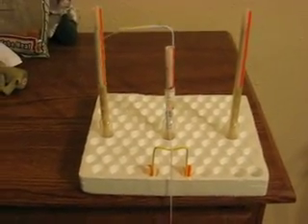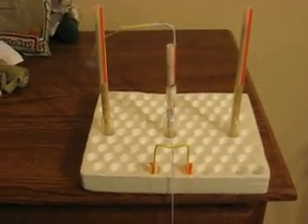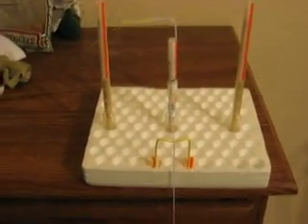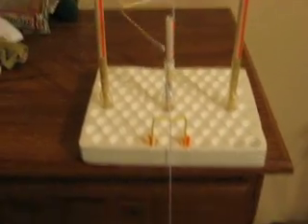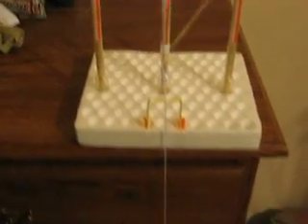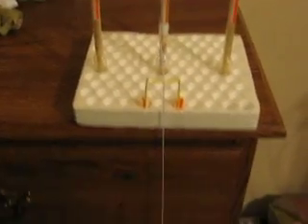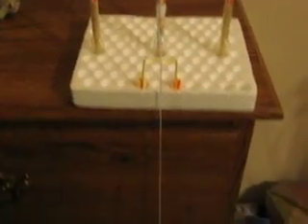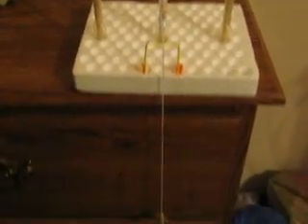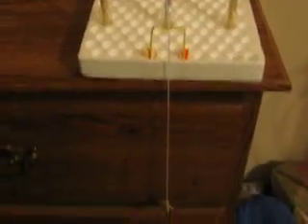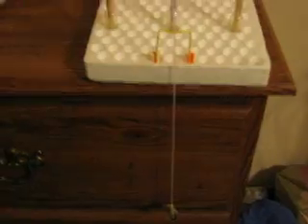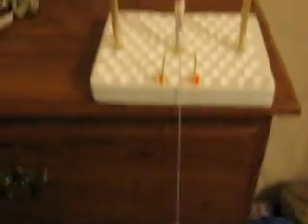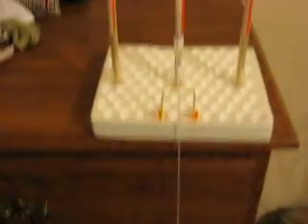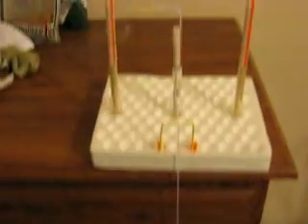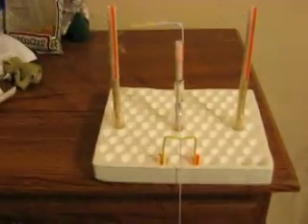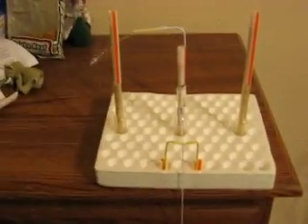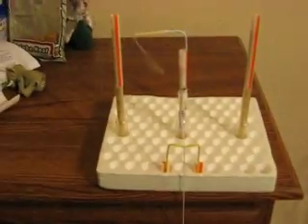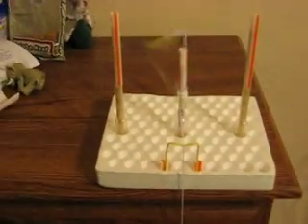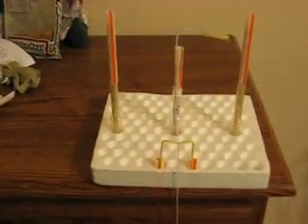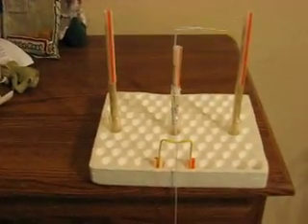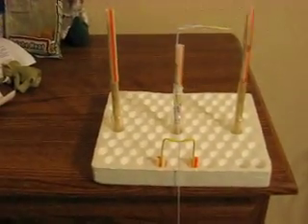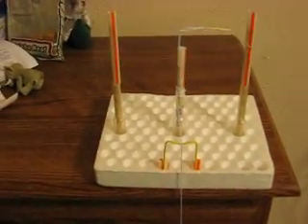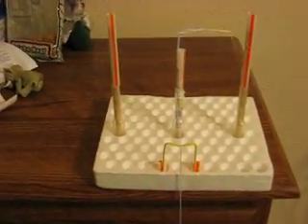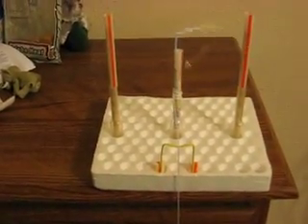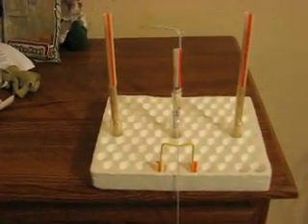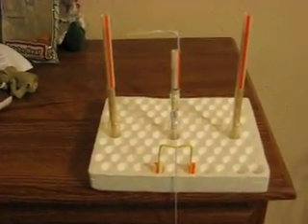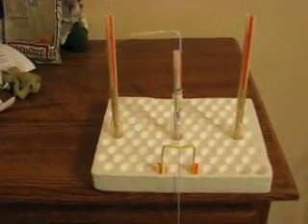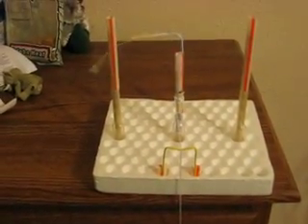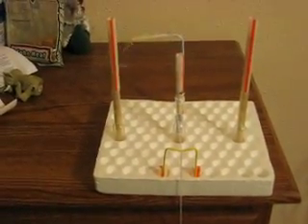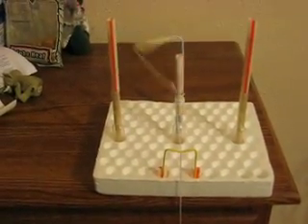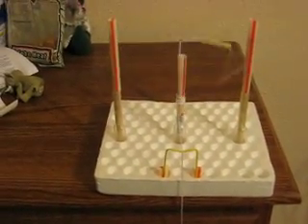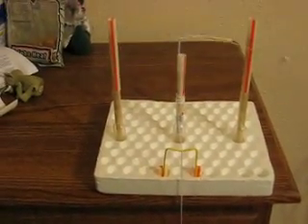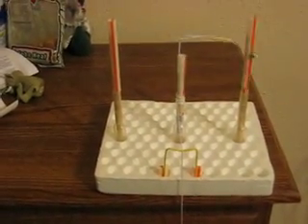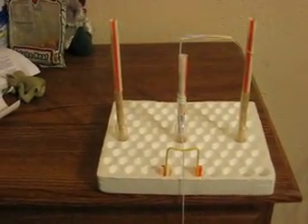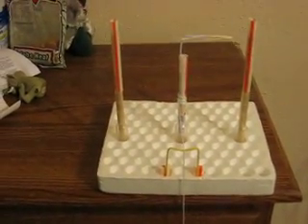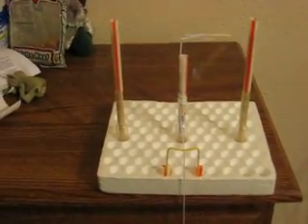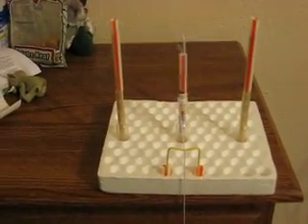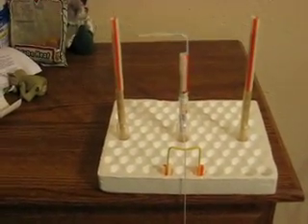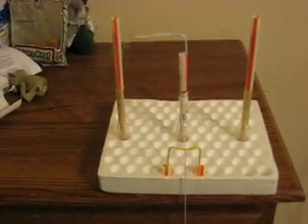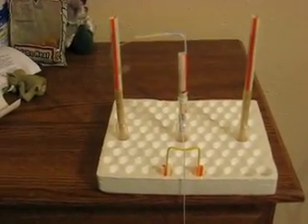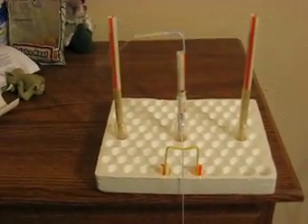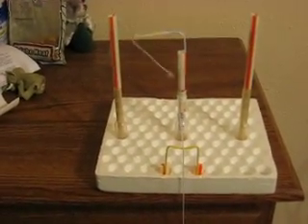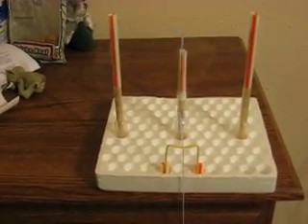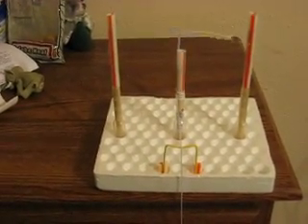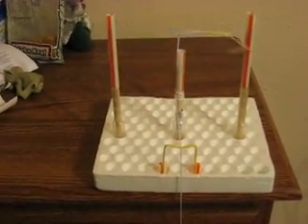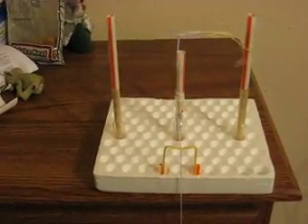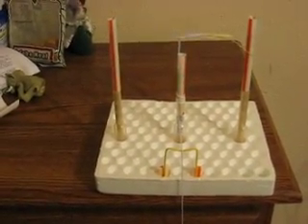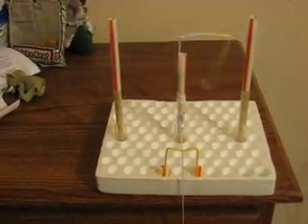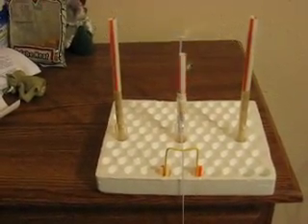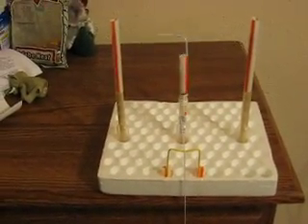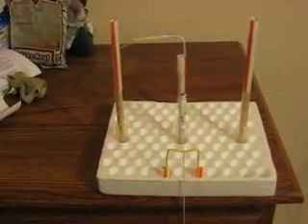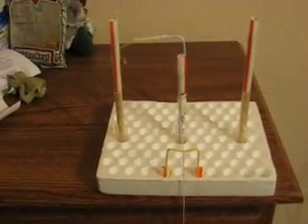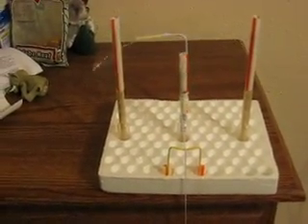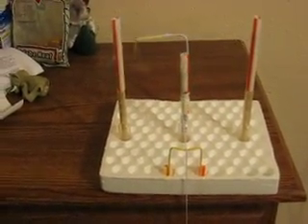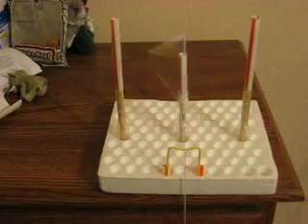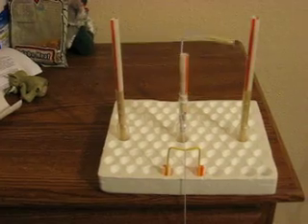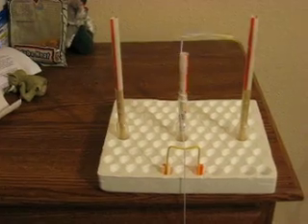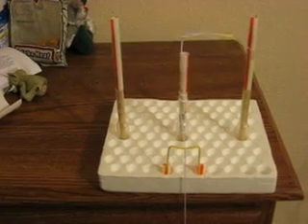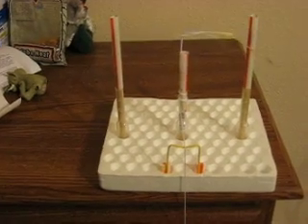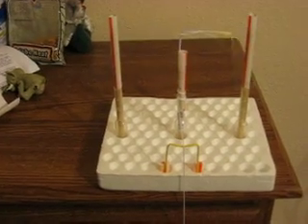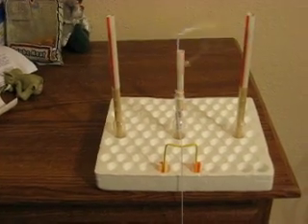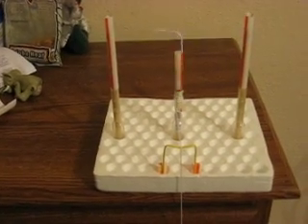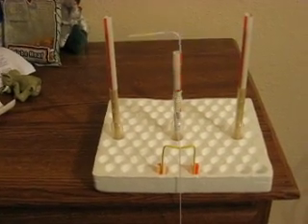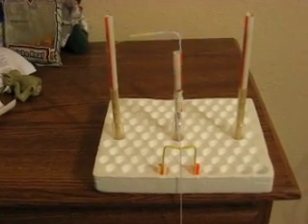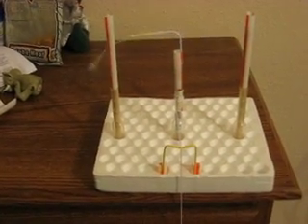As you can see, the weight's going down. It'll go forever as long as you keep the weight.